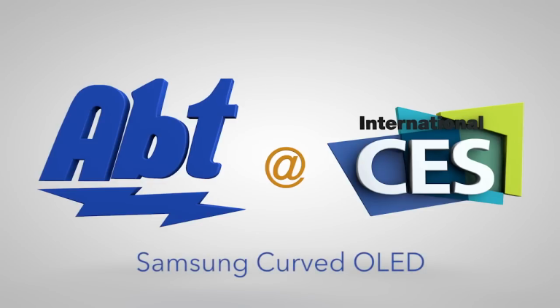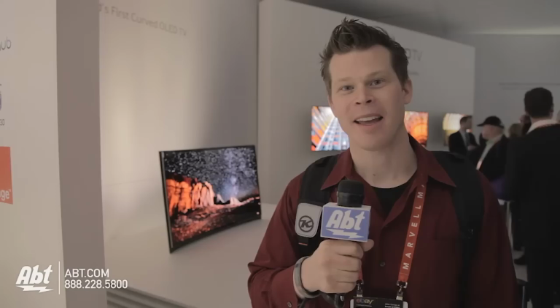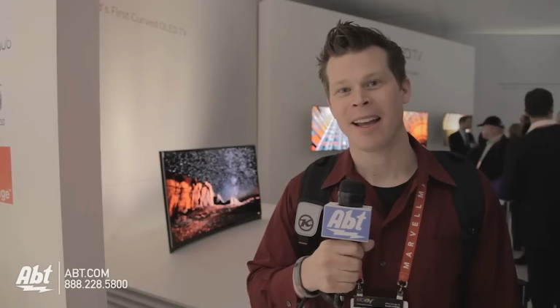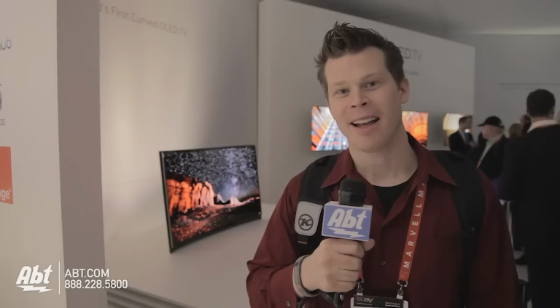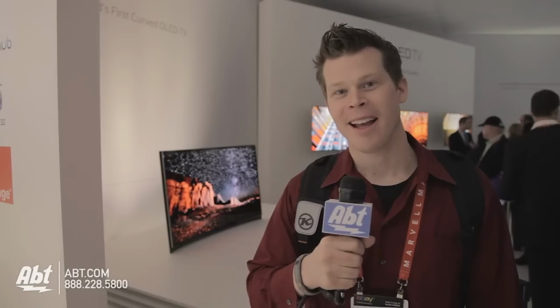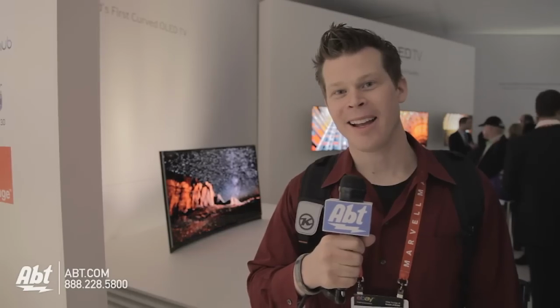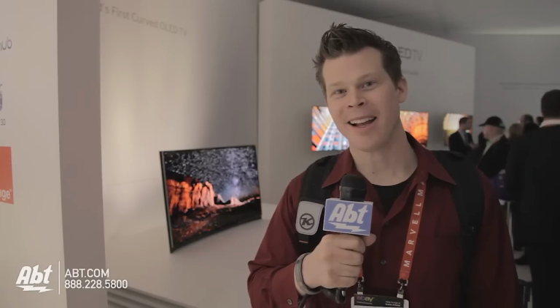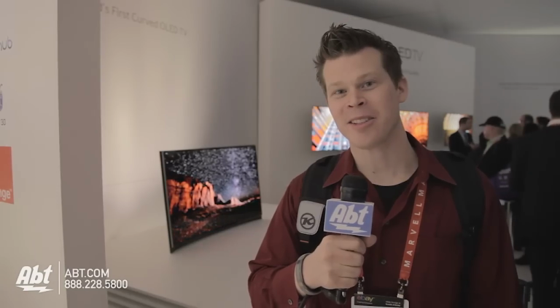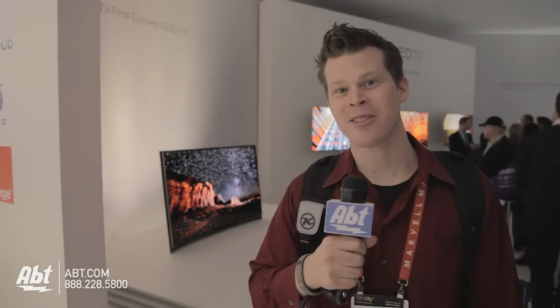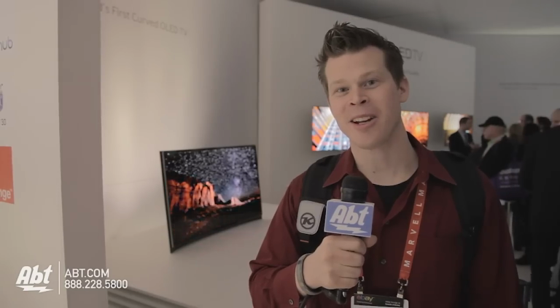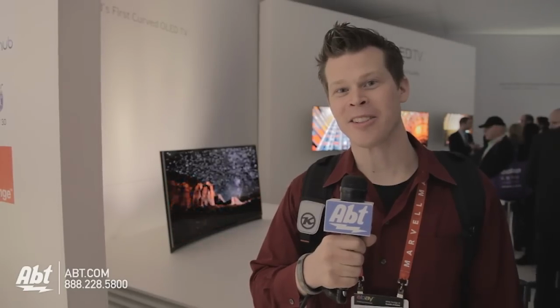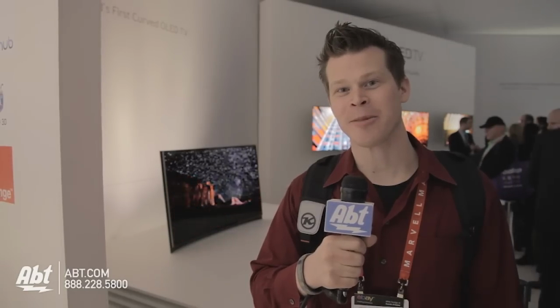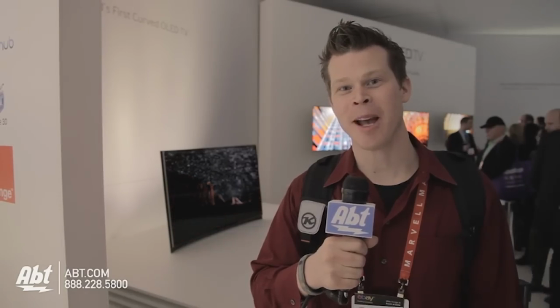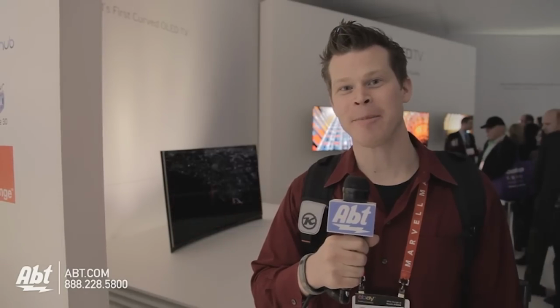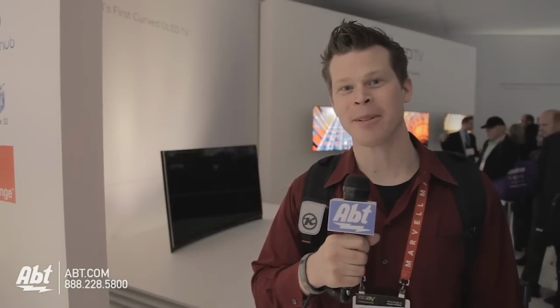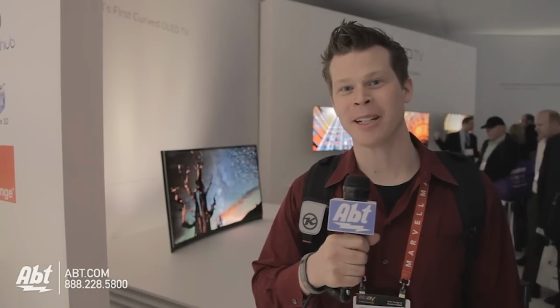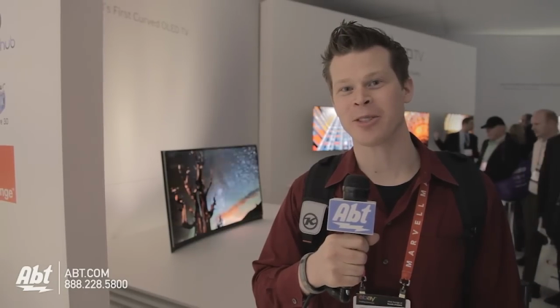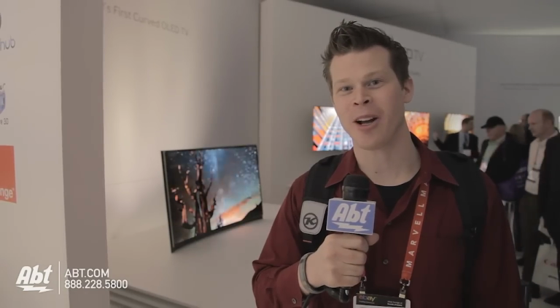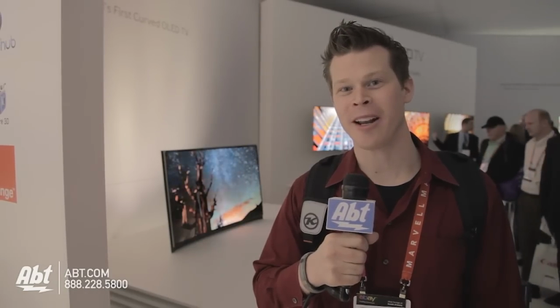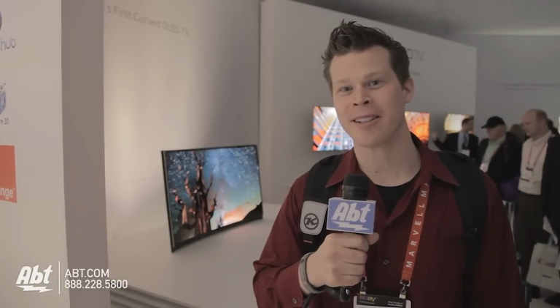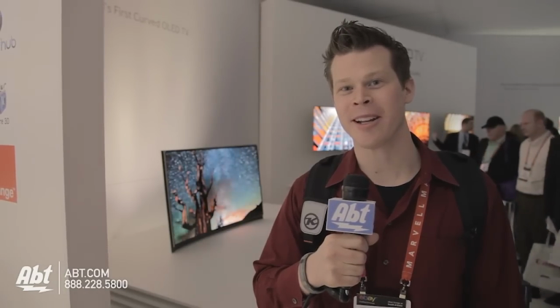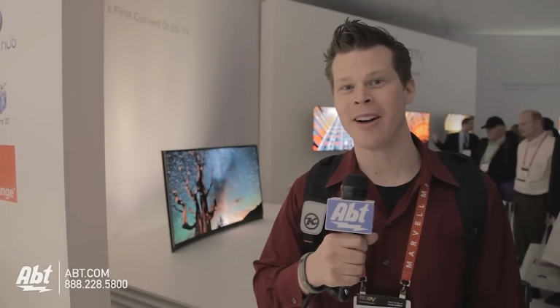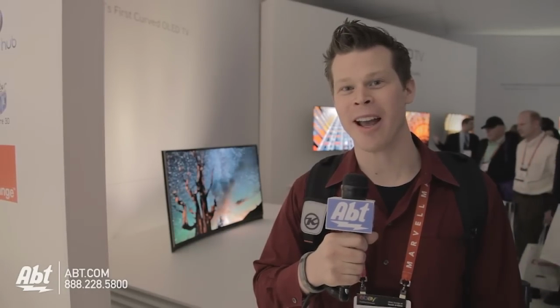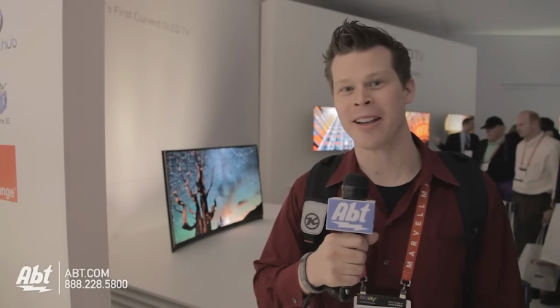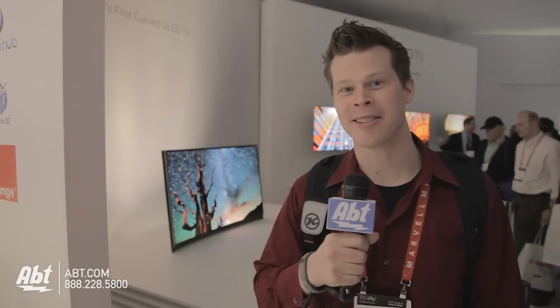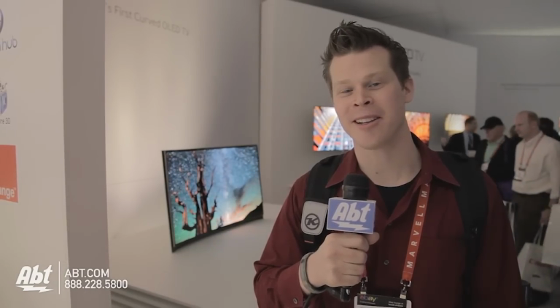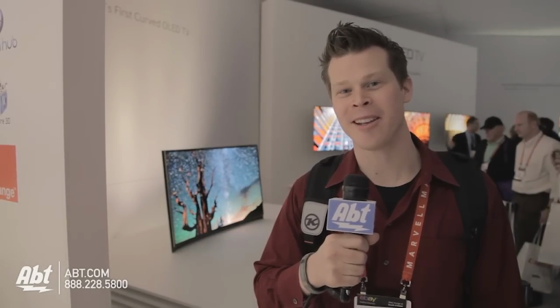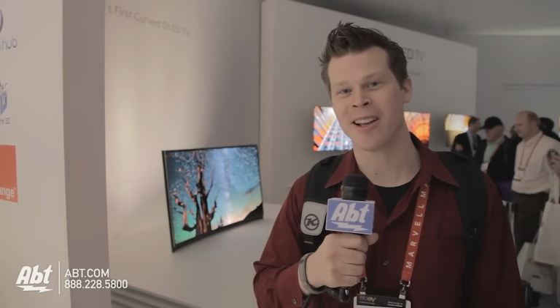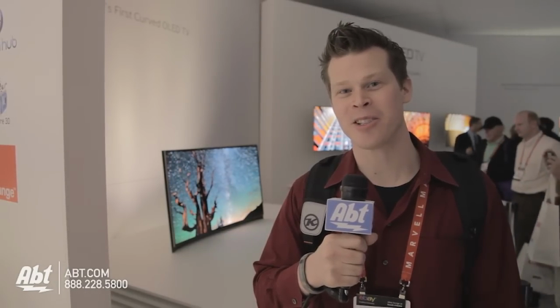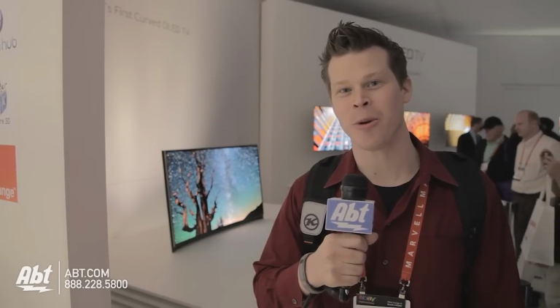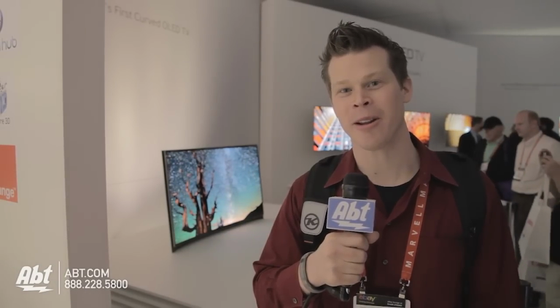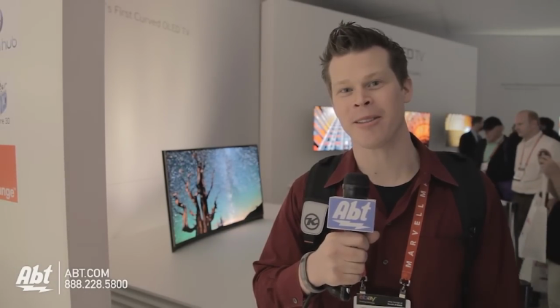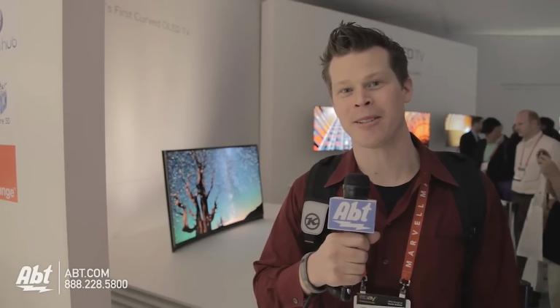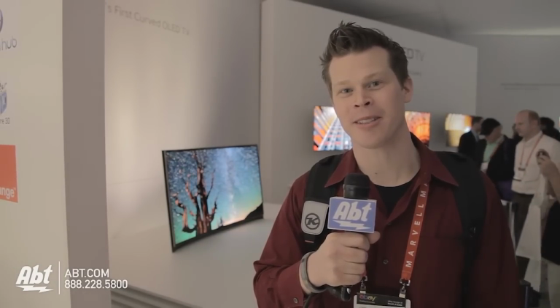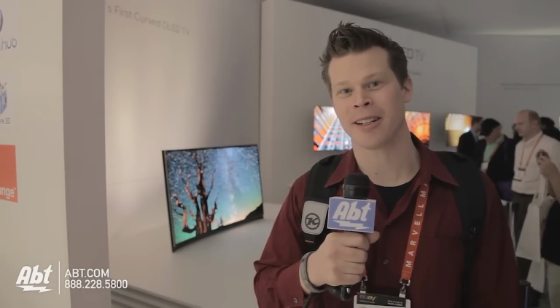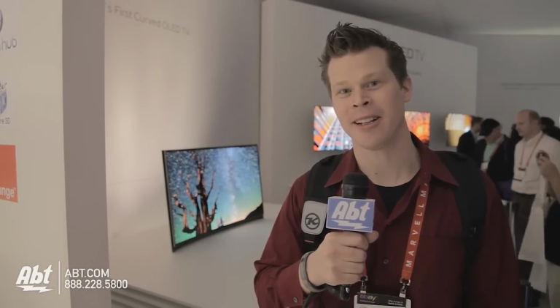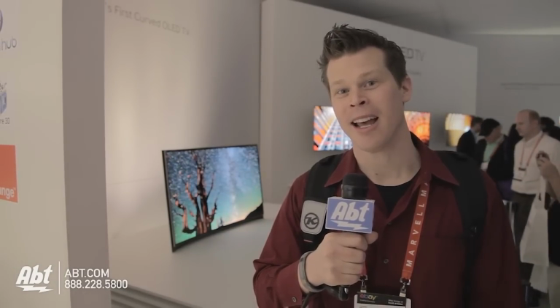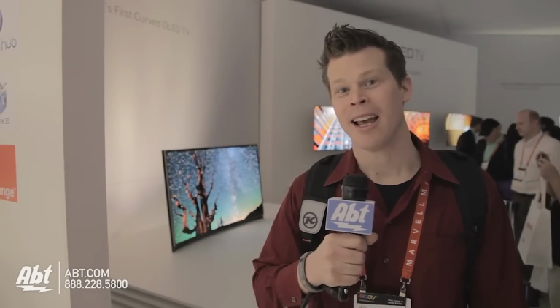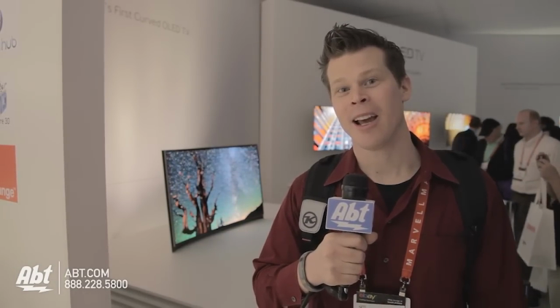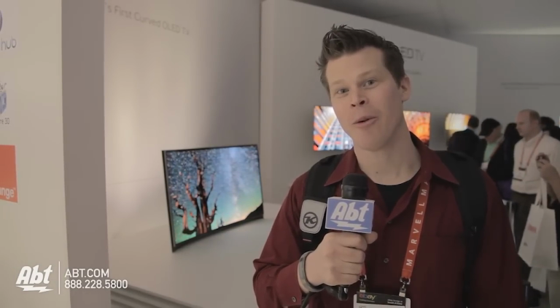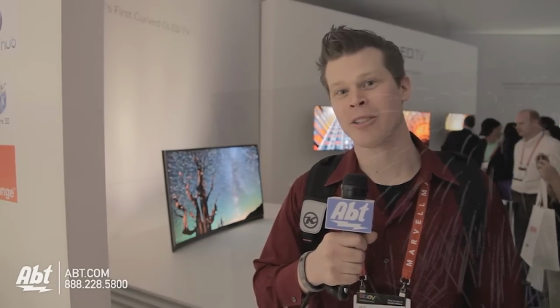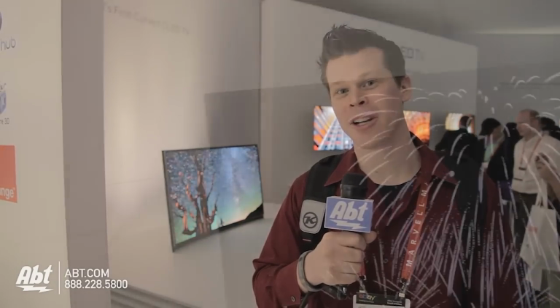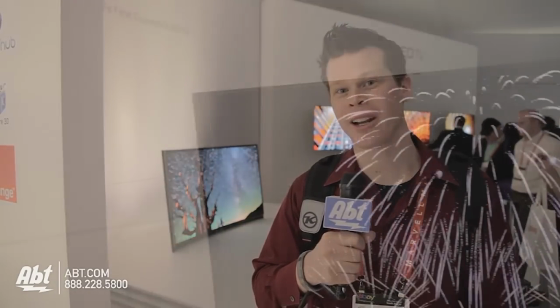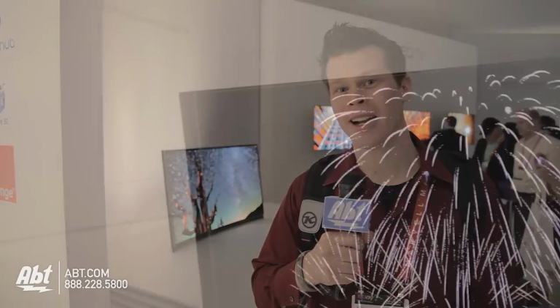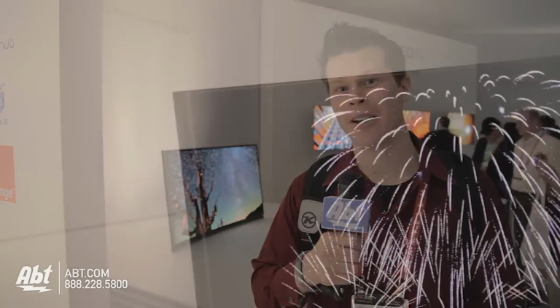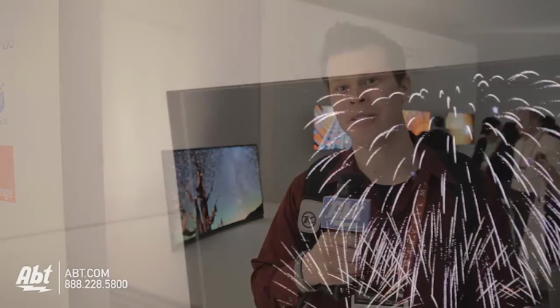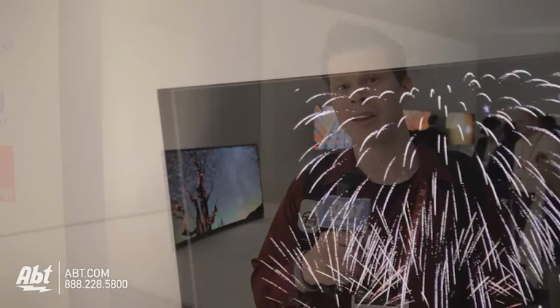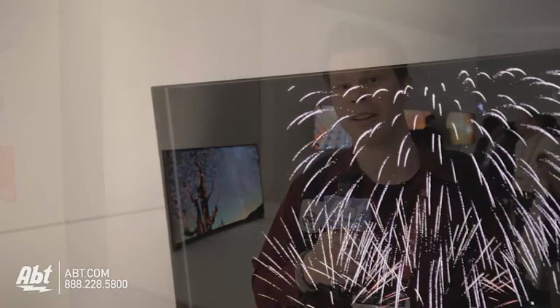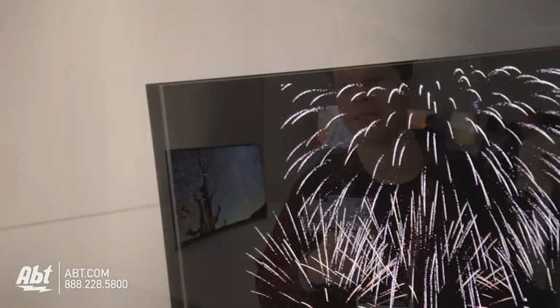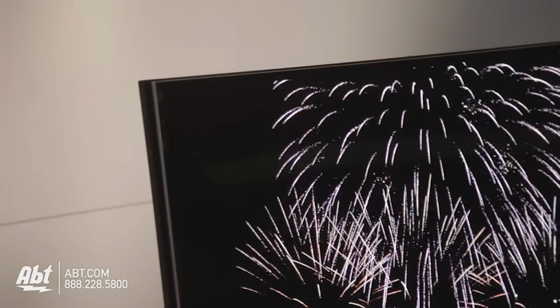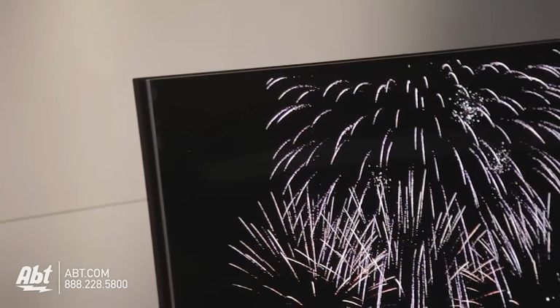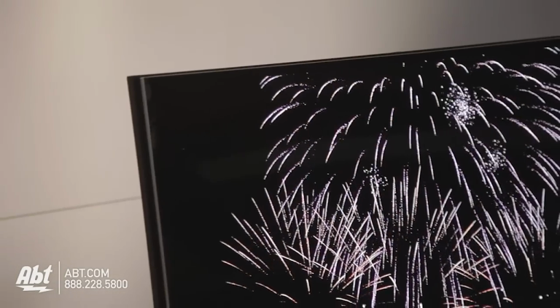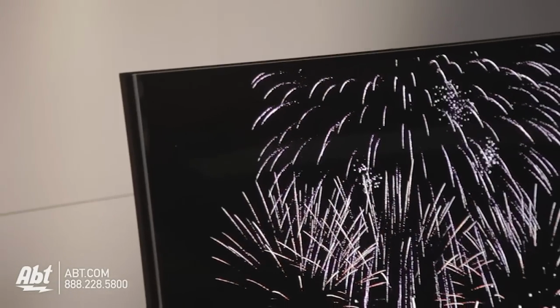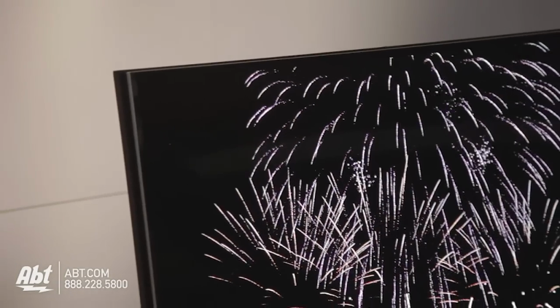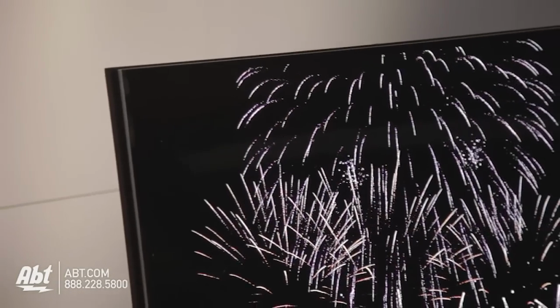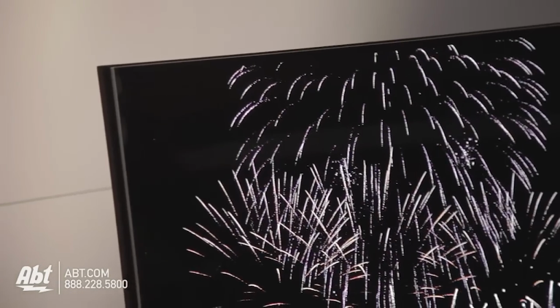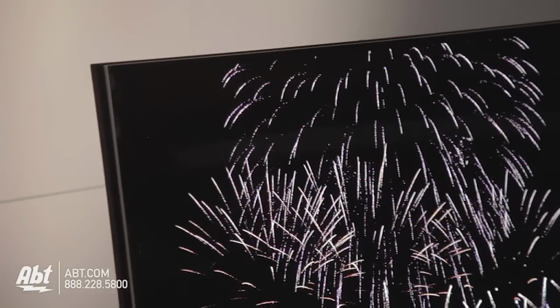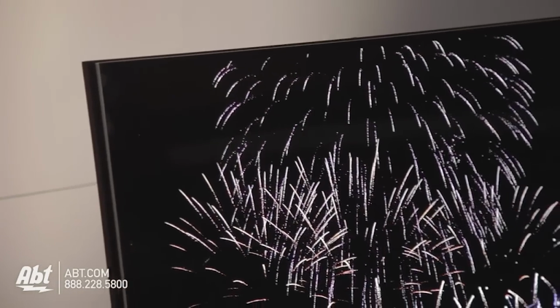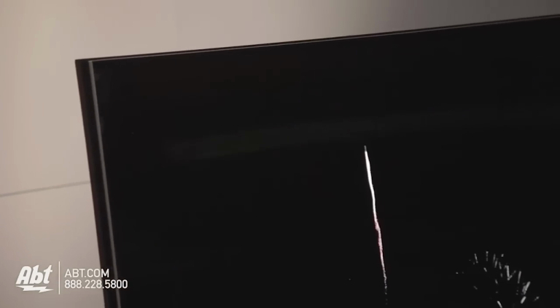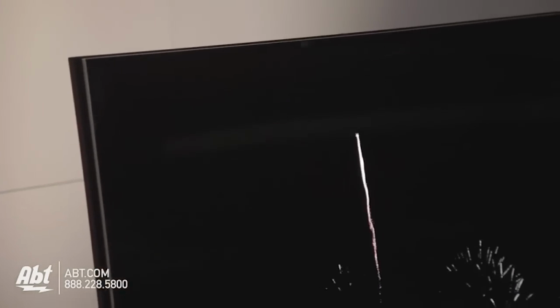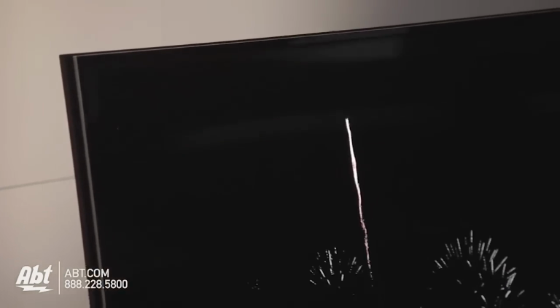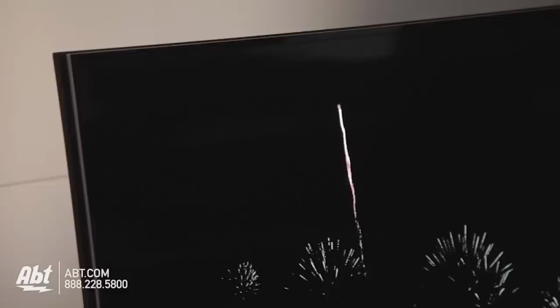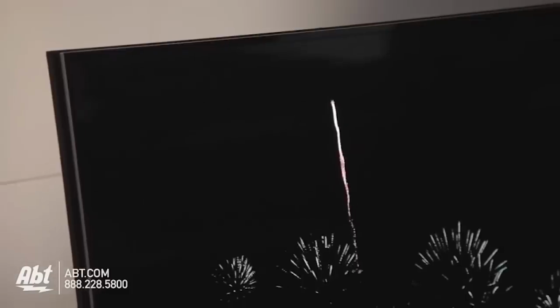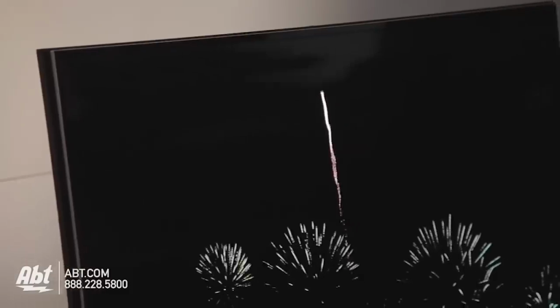Hey guys, it's Josh from Apto Electronics here at CES 2013, and we're checking out the just released, as of this morning, Samsung Curved OLED.